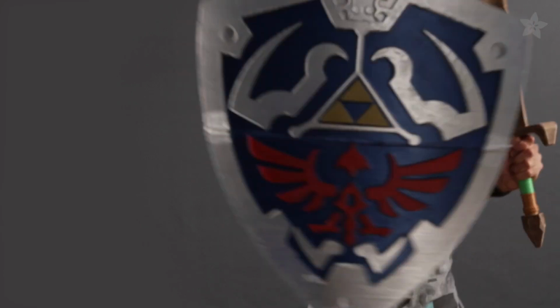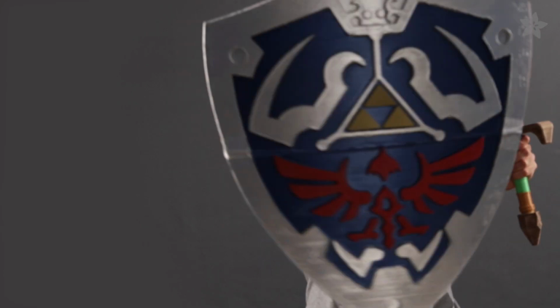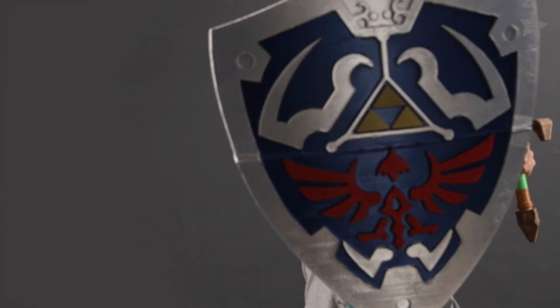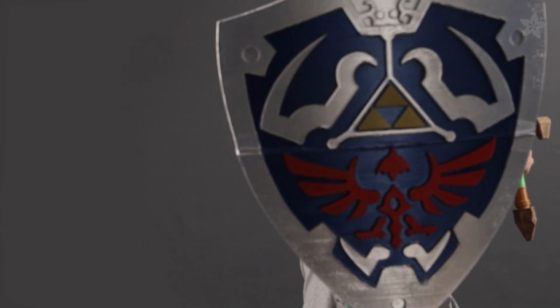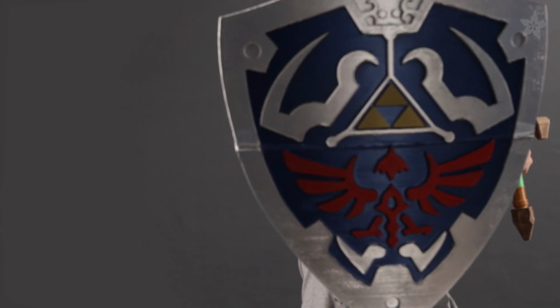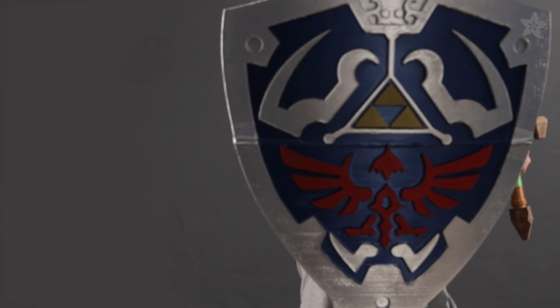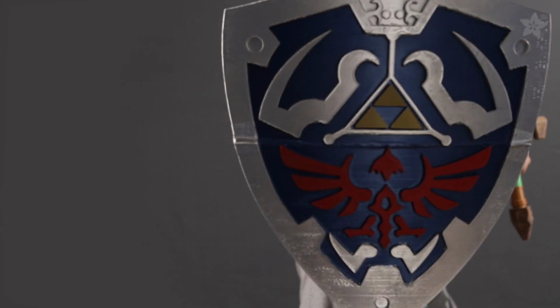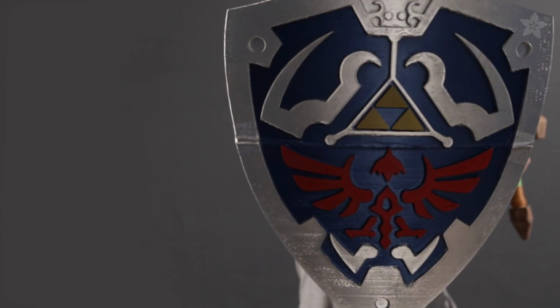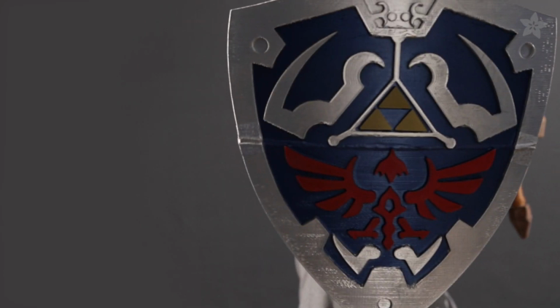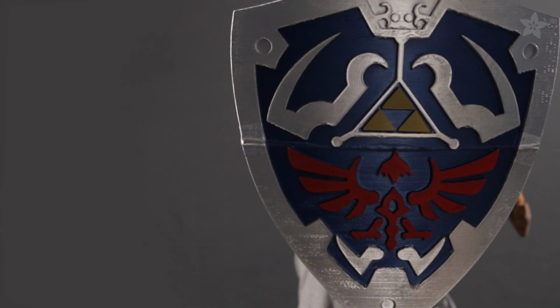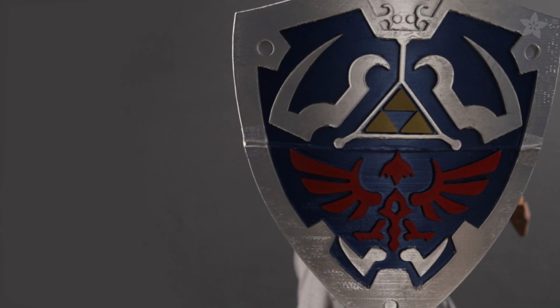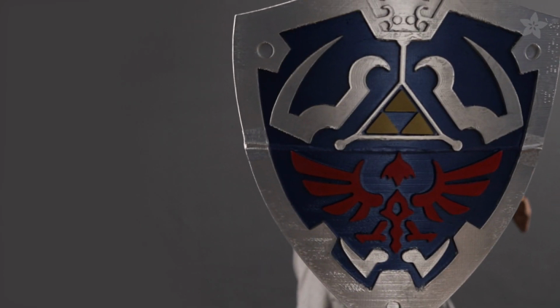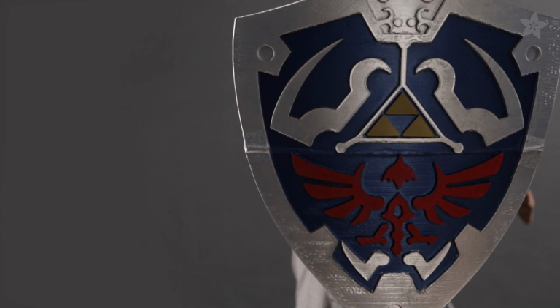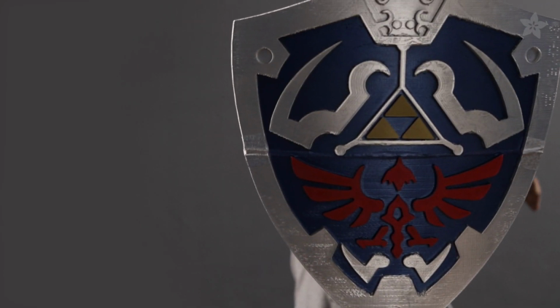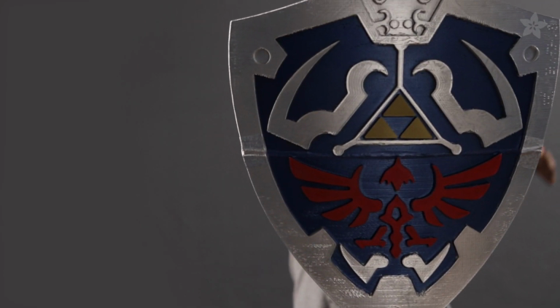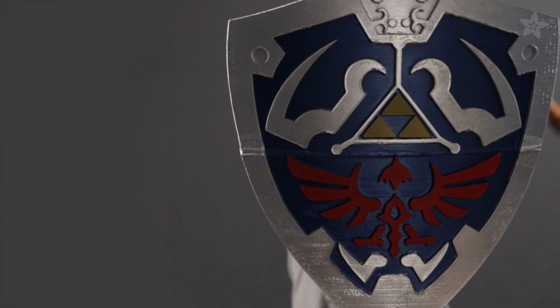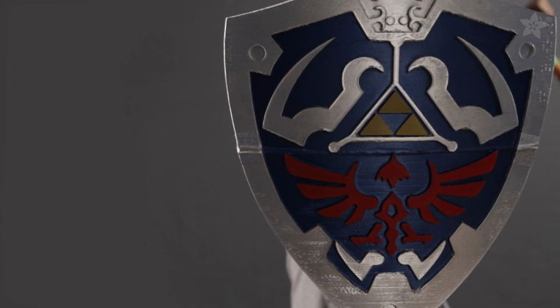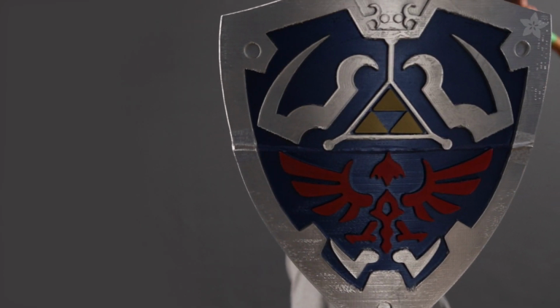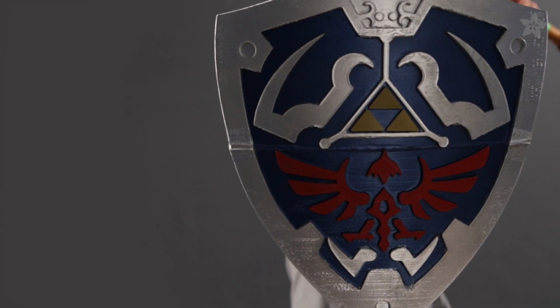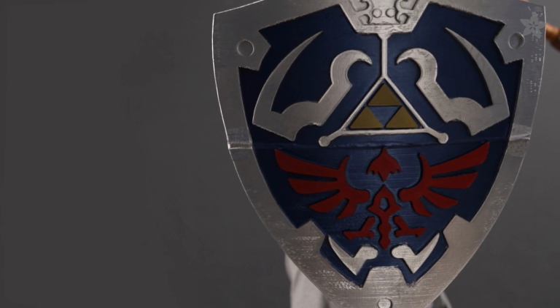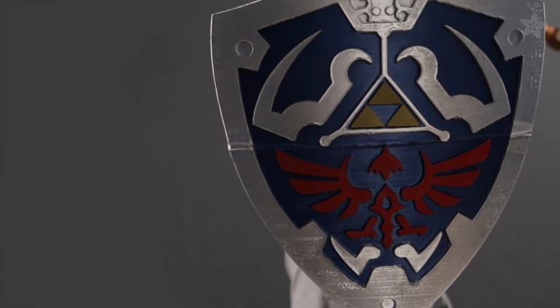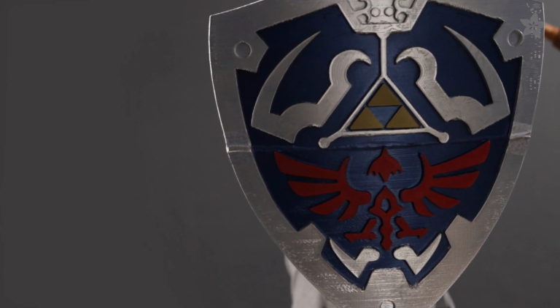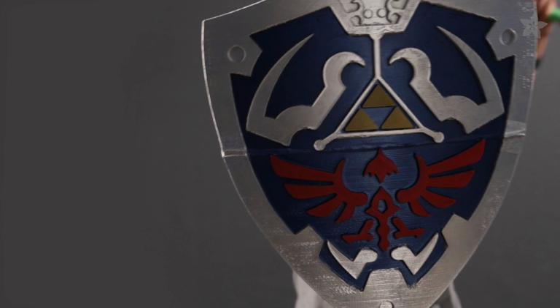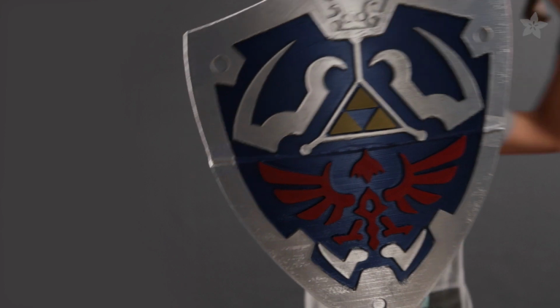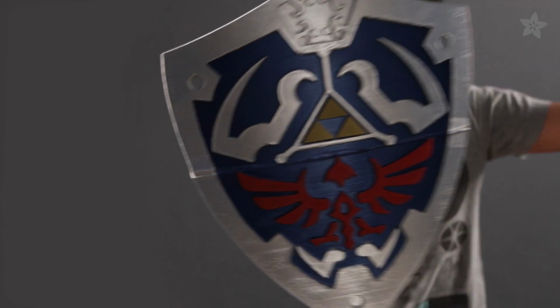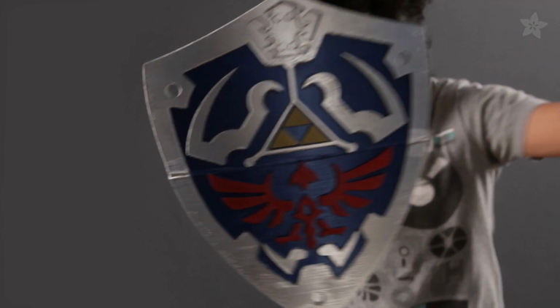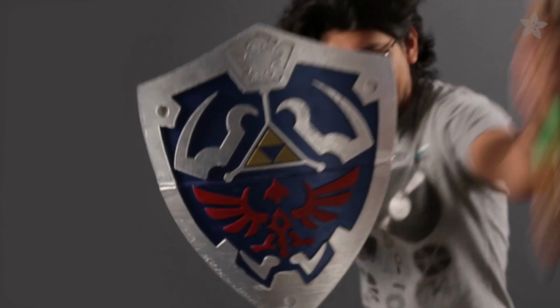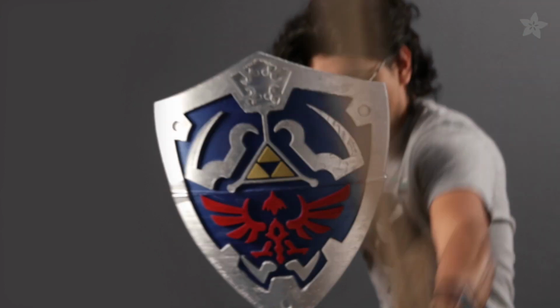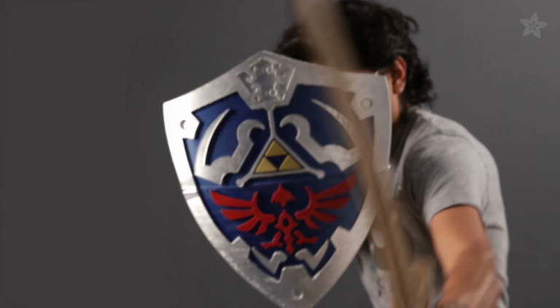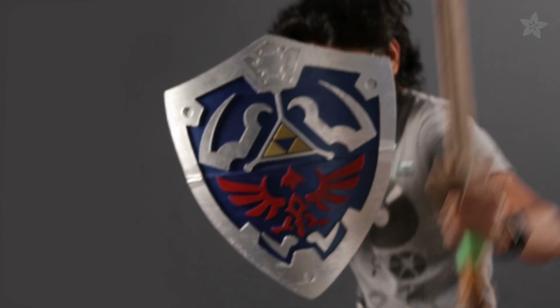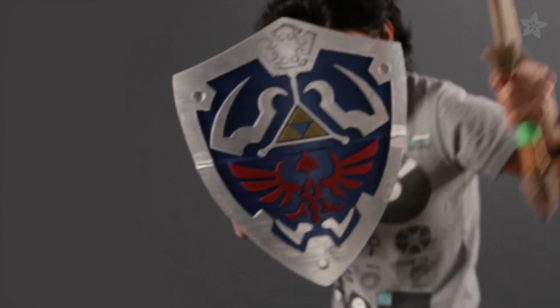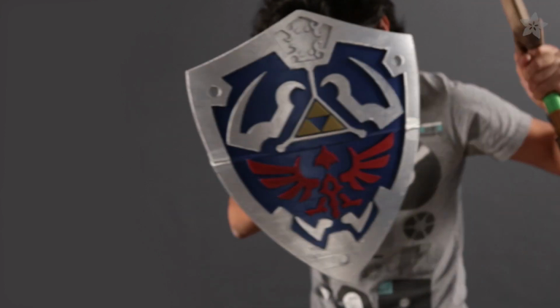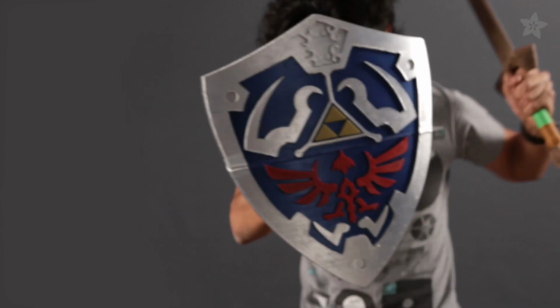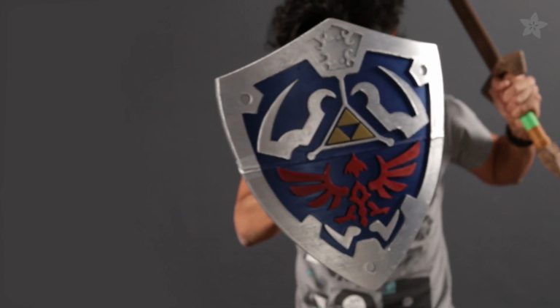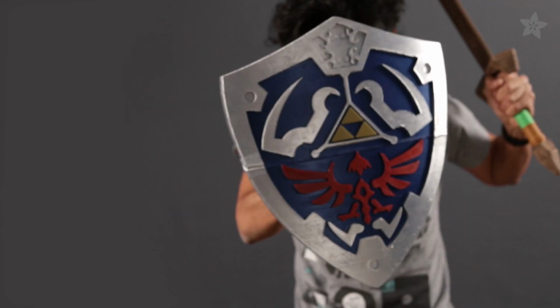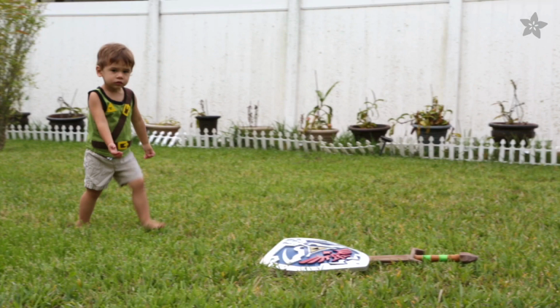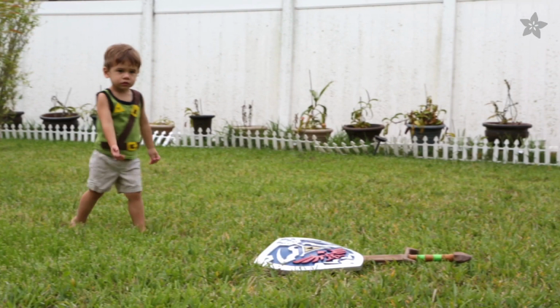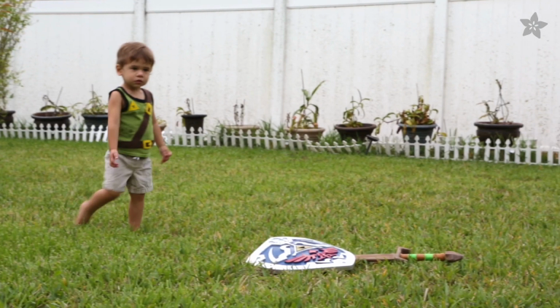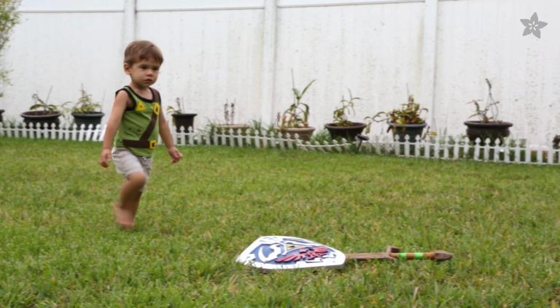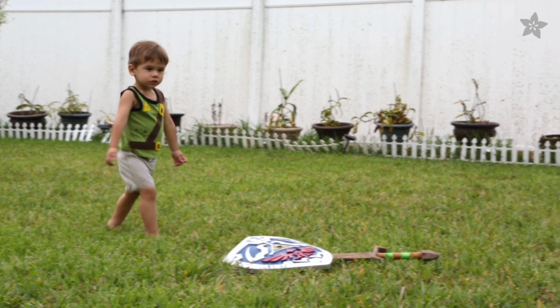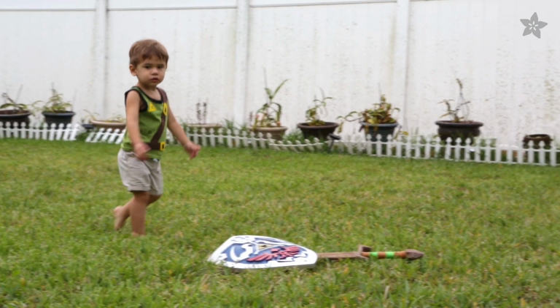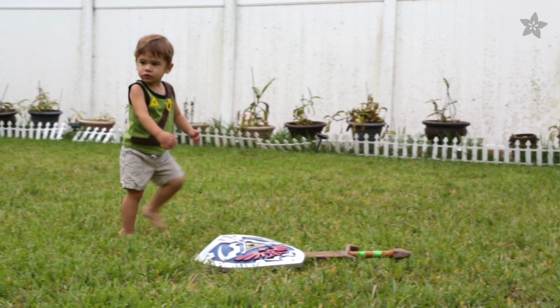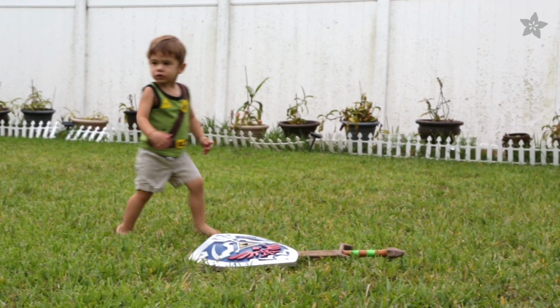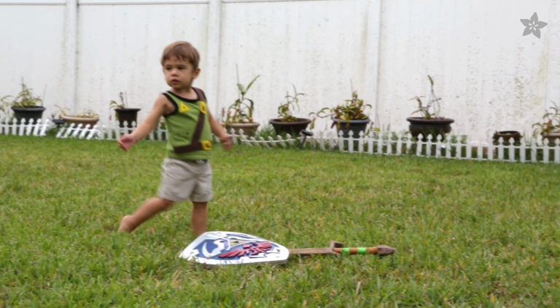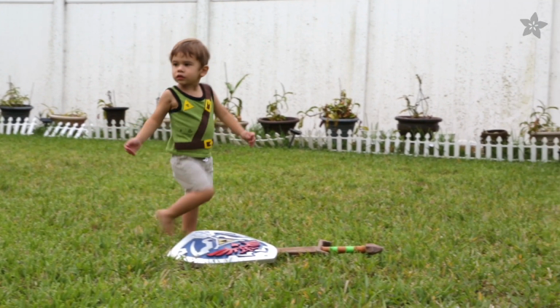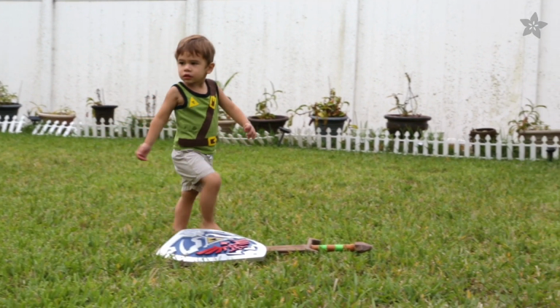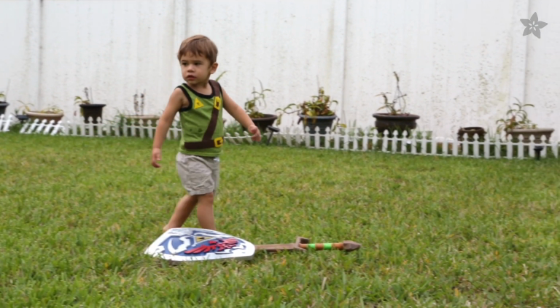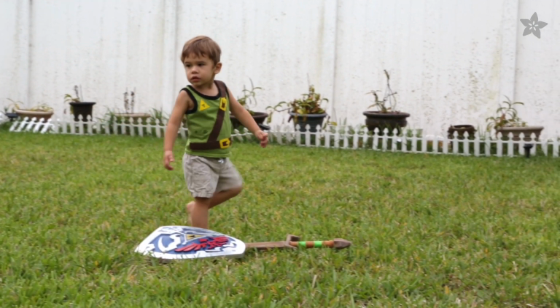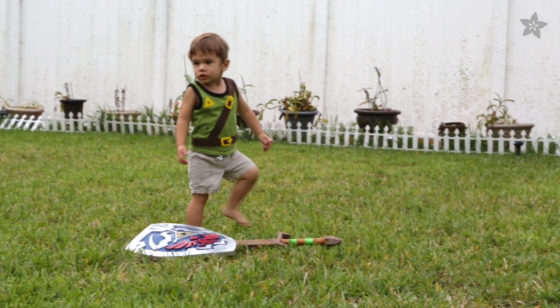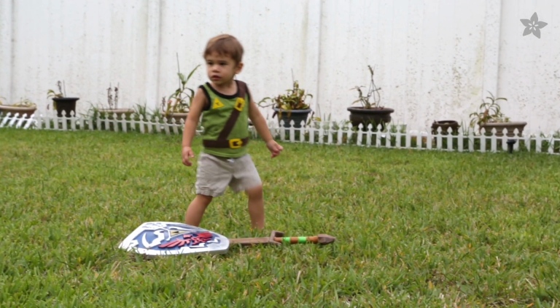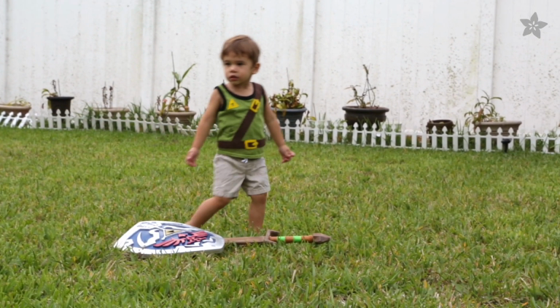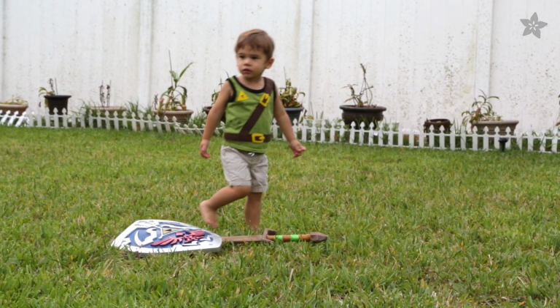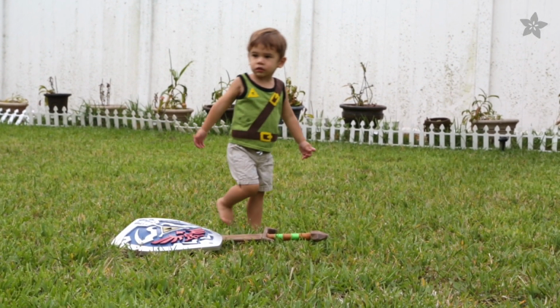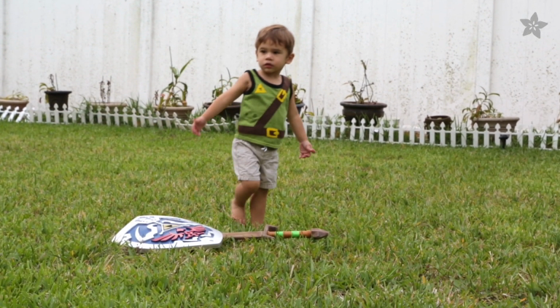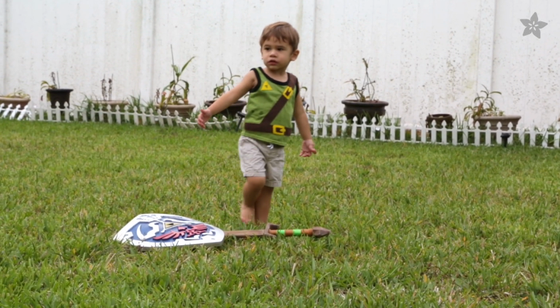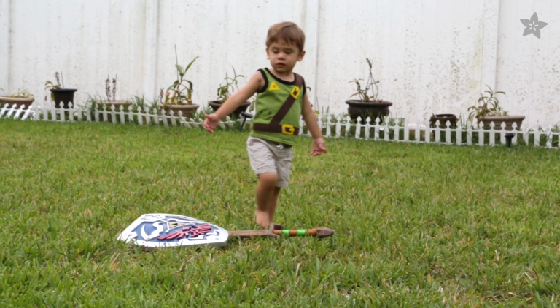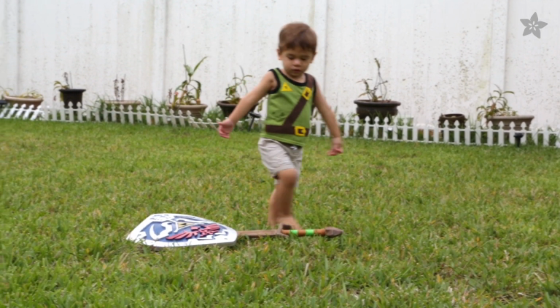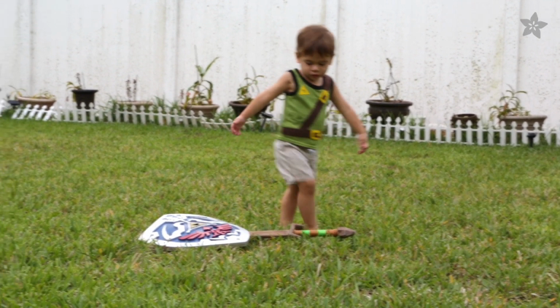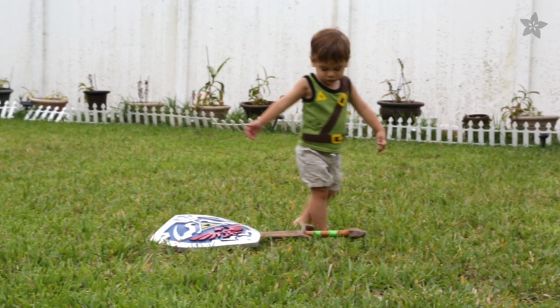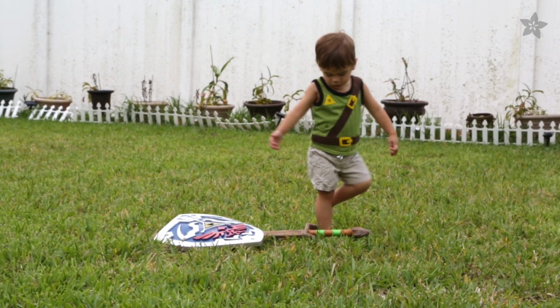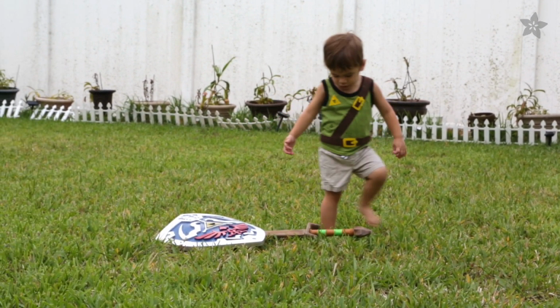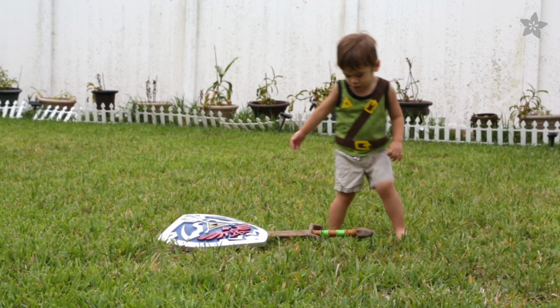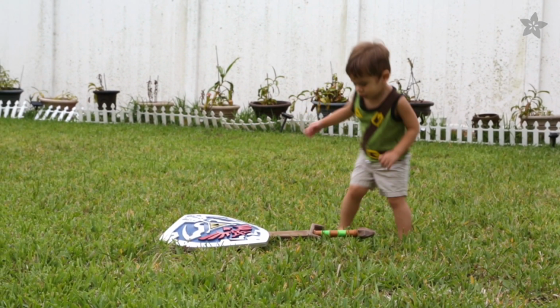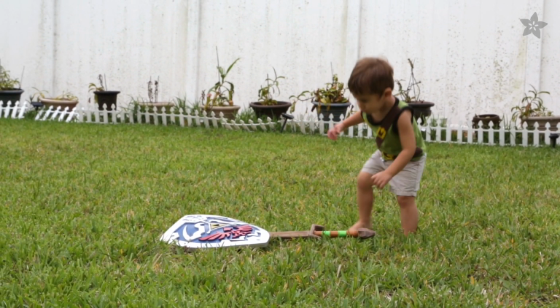So there you have it — now you can build the shield to go along with the sword. Be sure to take this; it's dangerous out there.